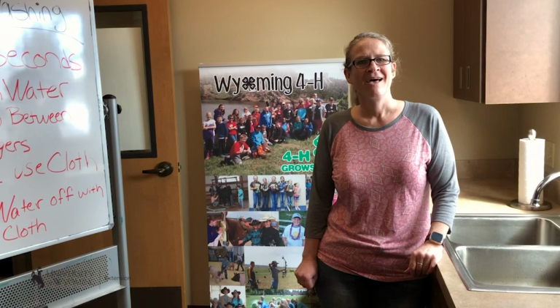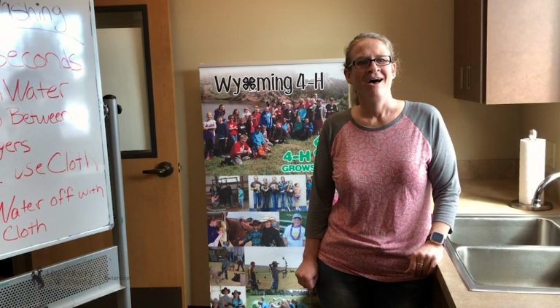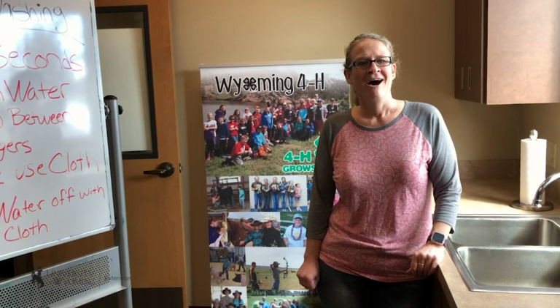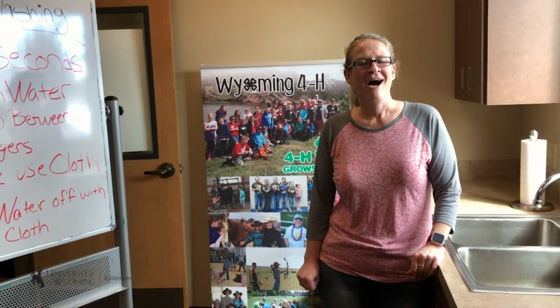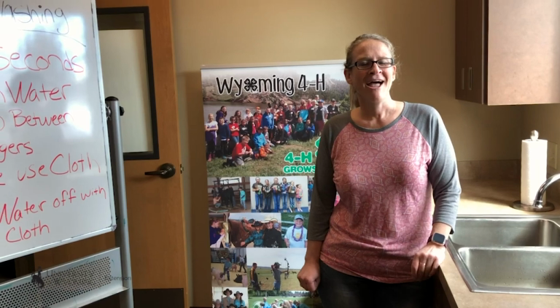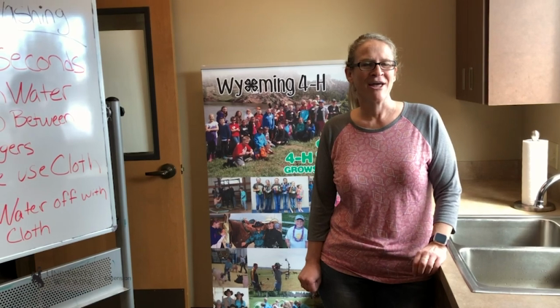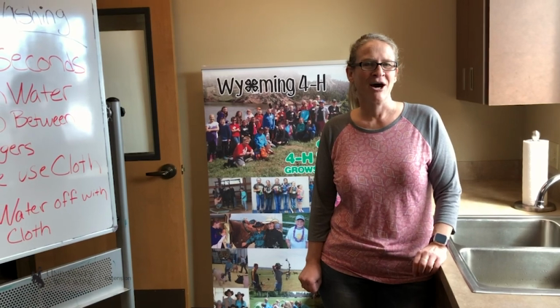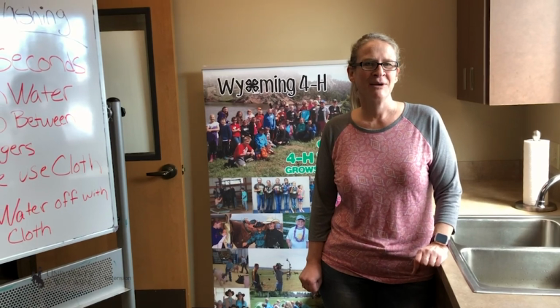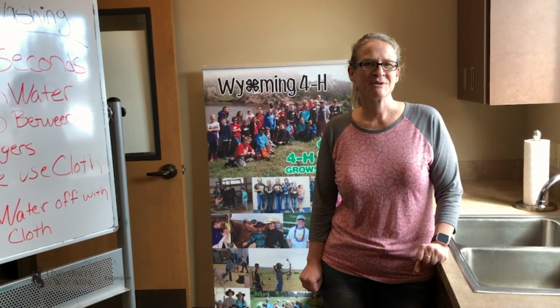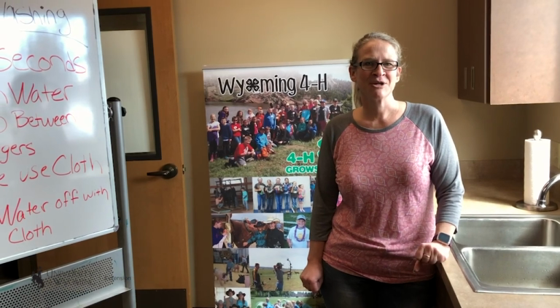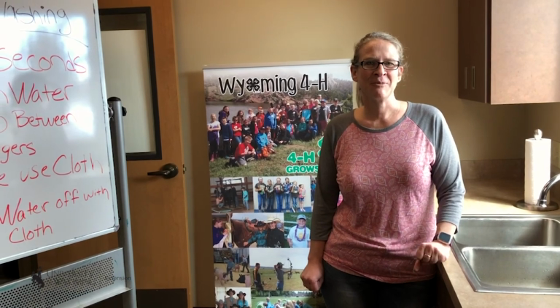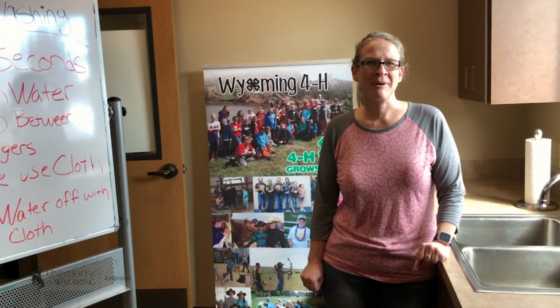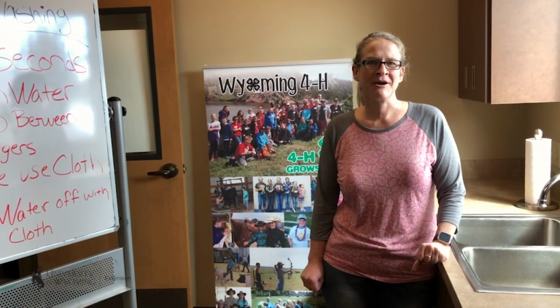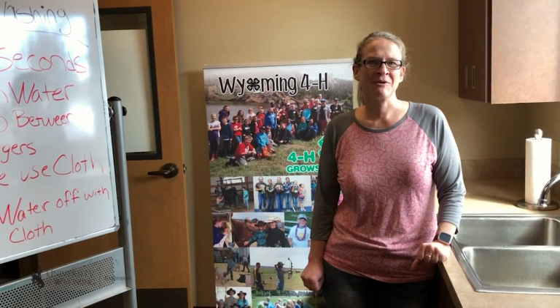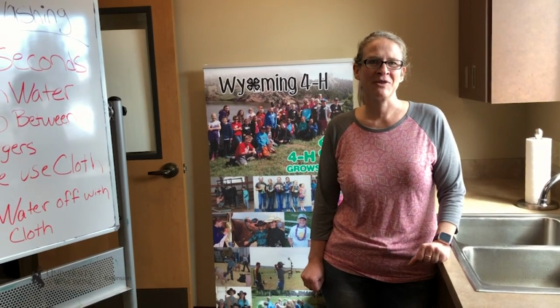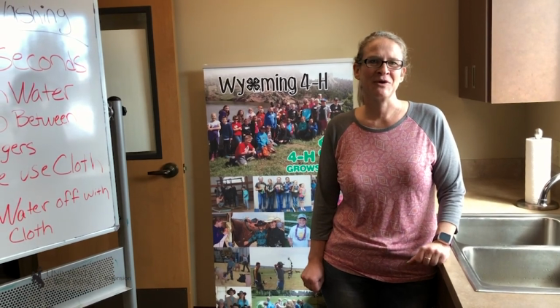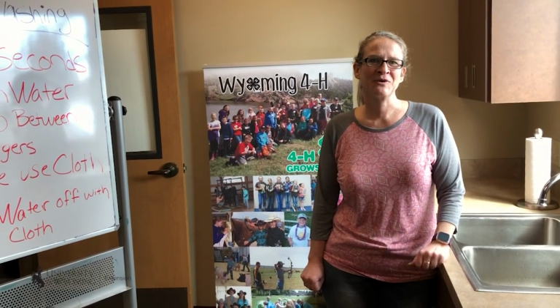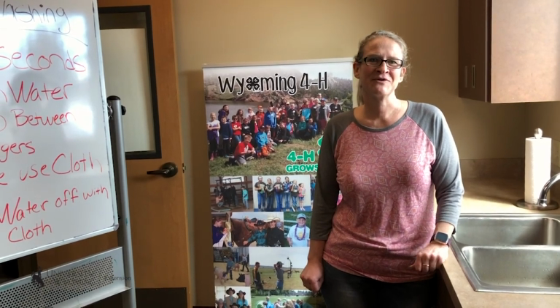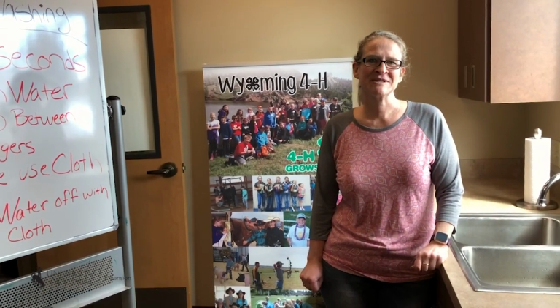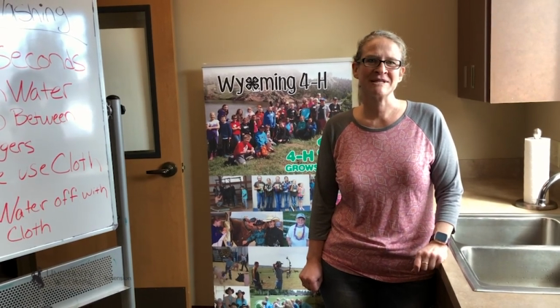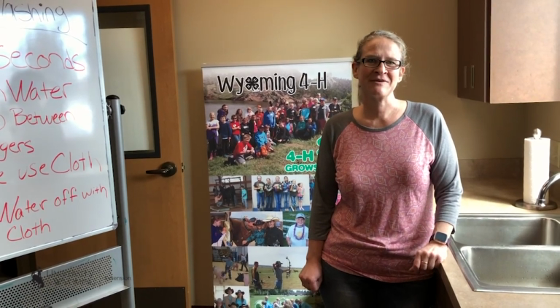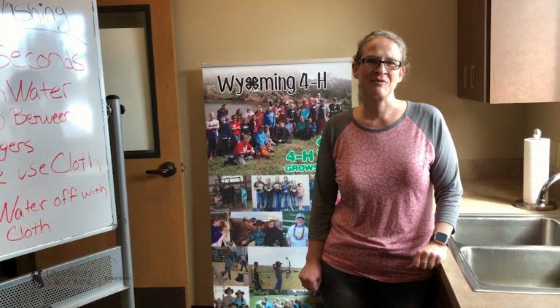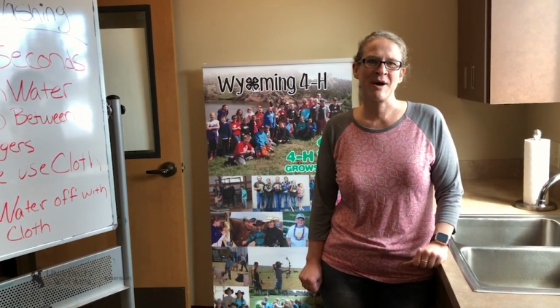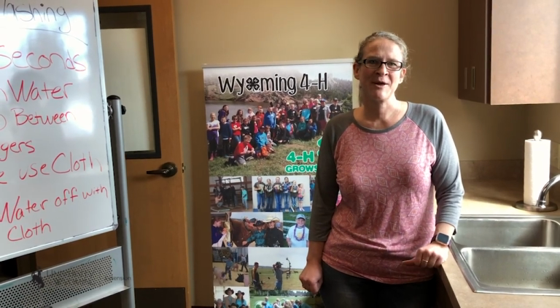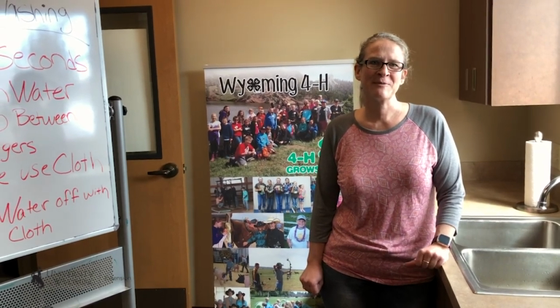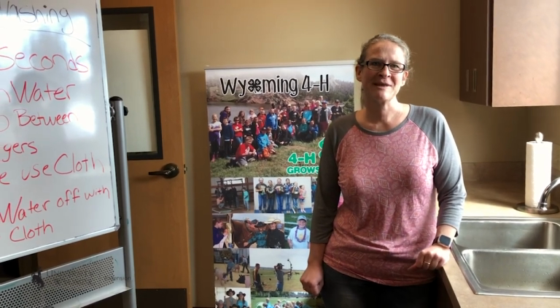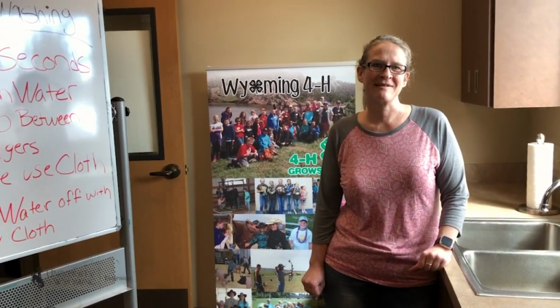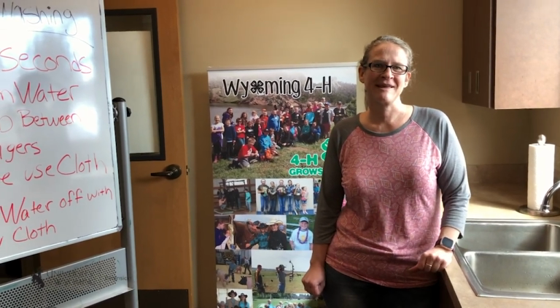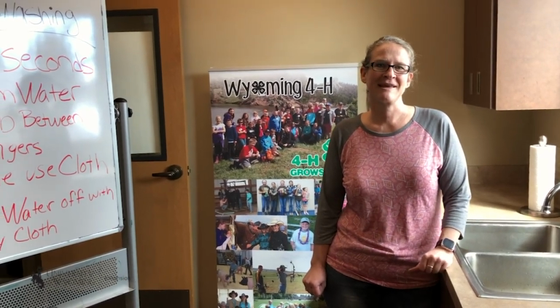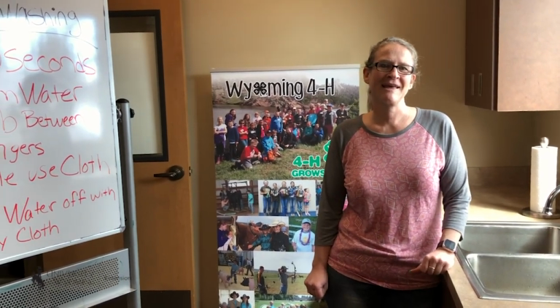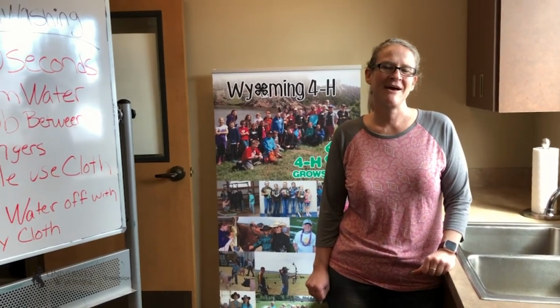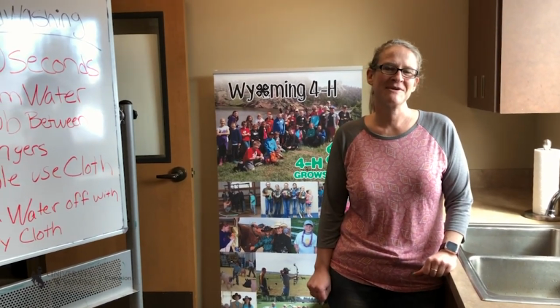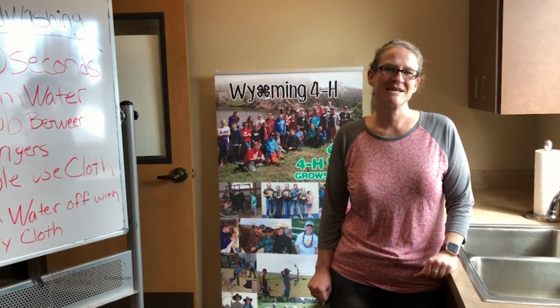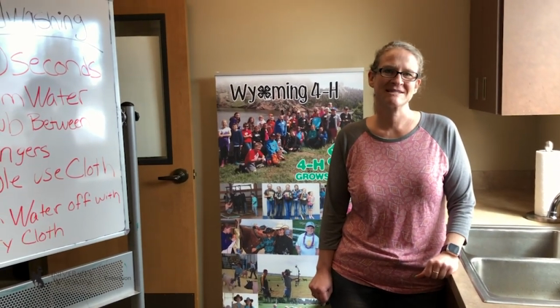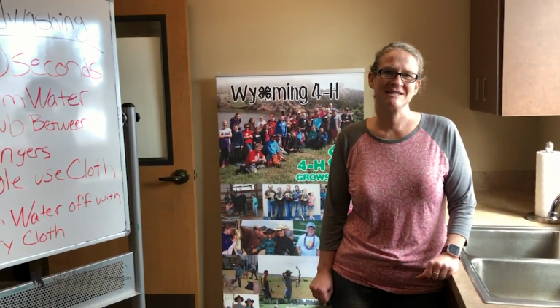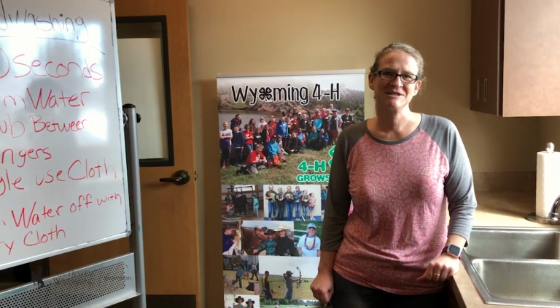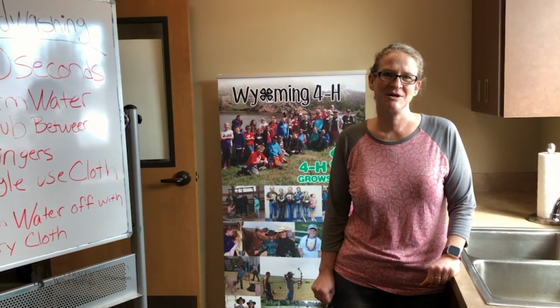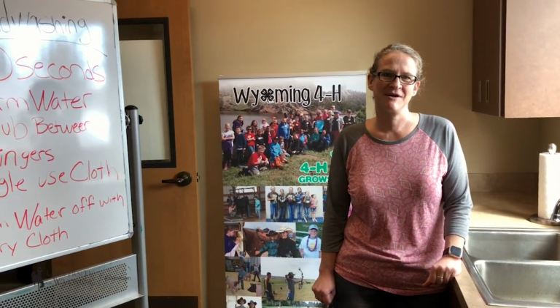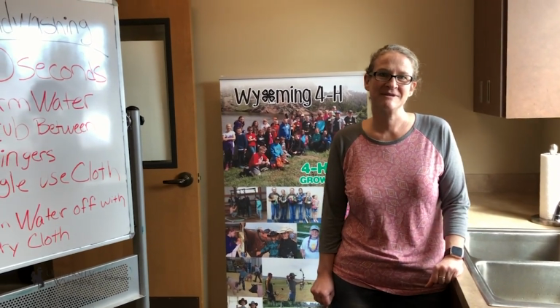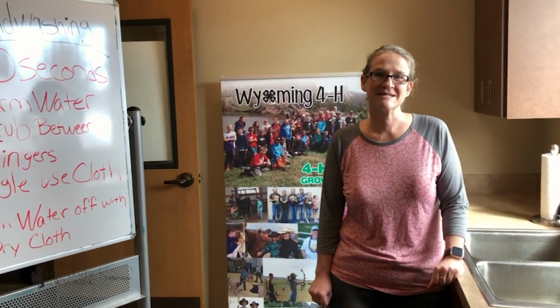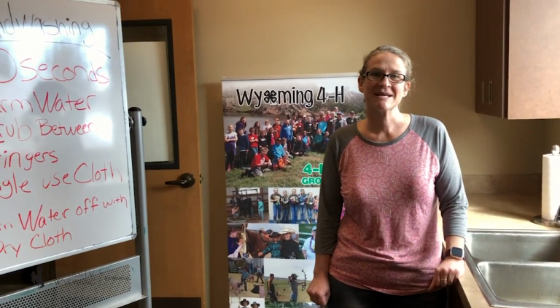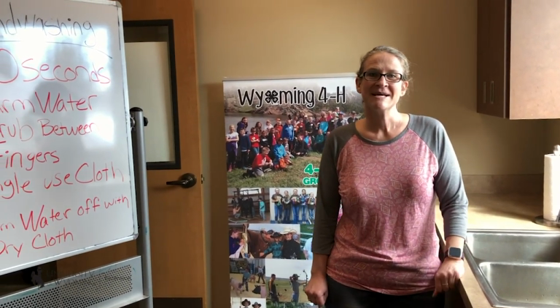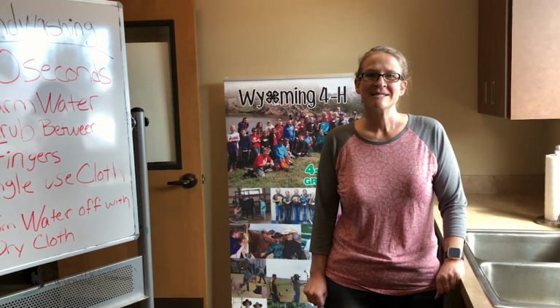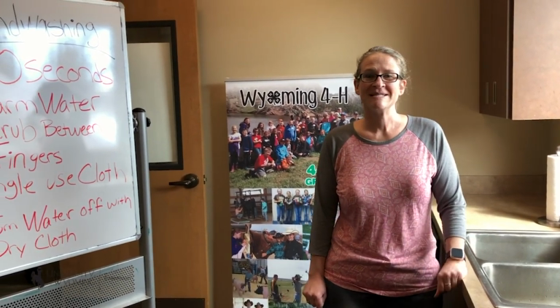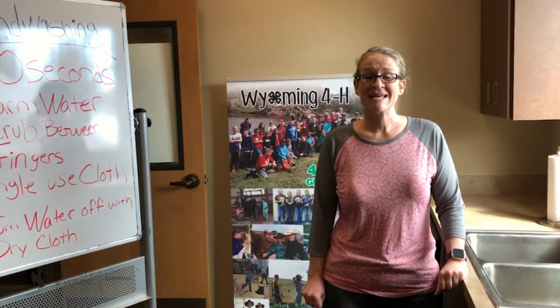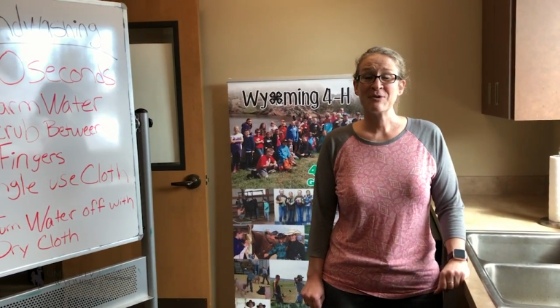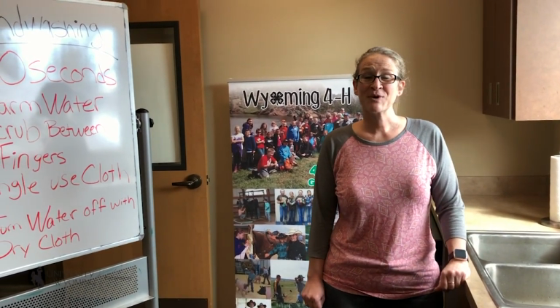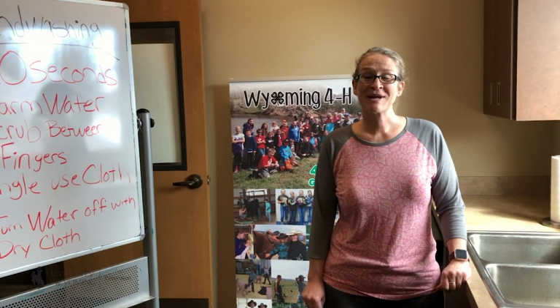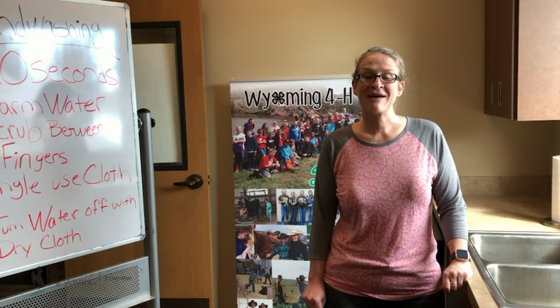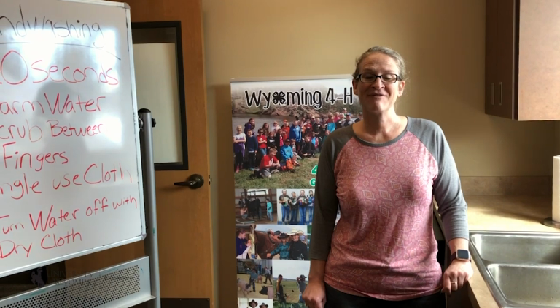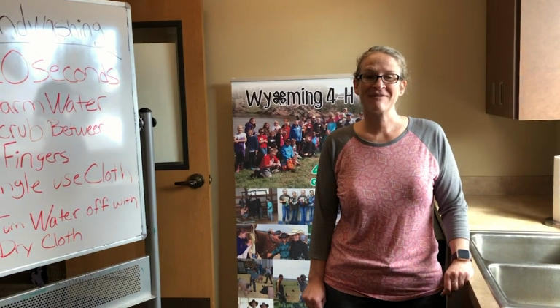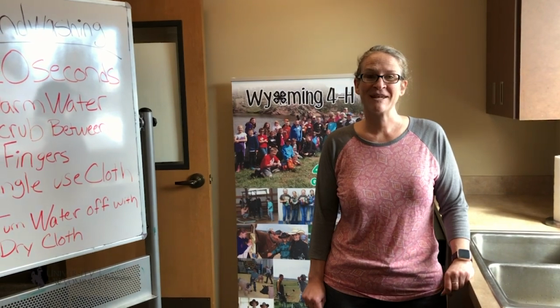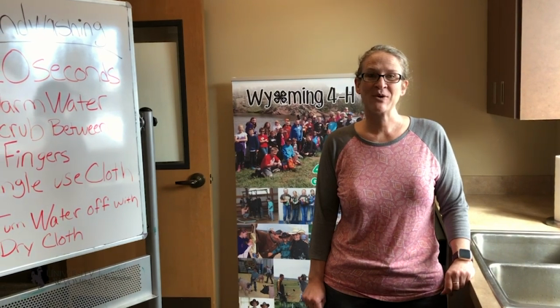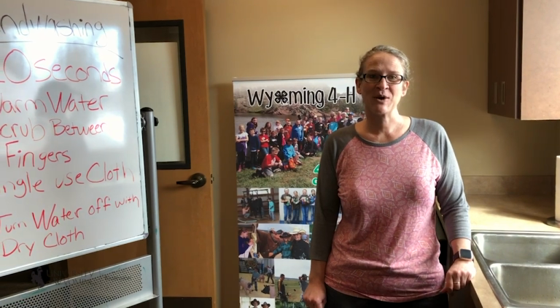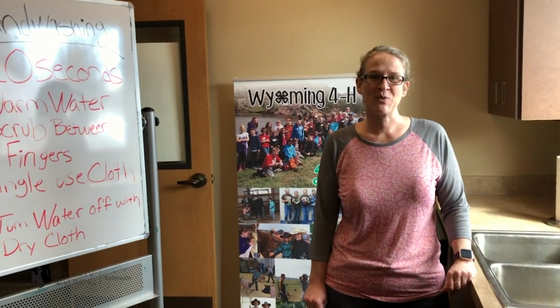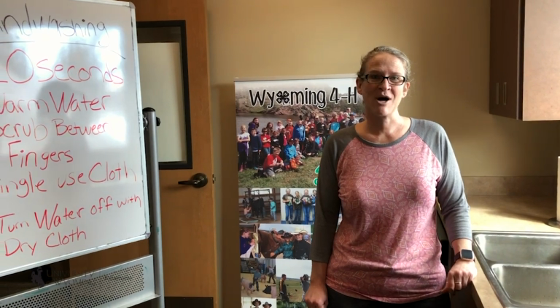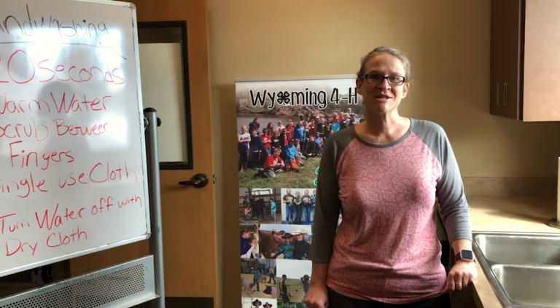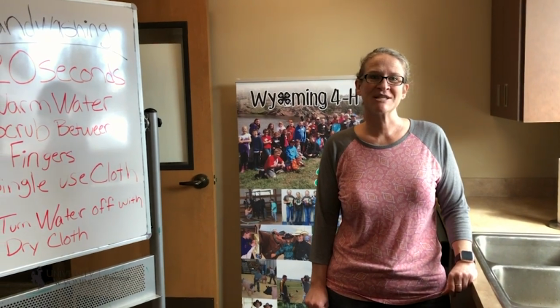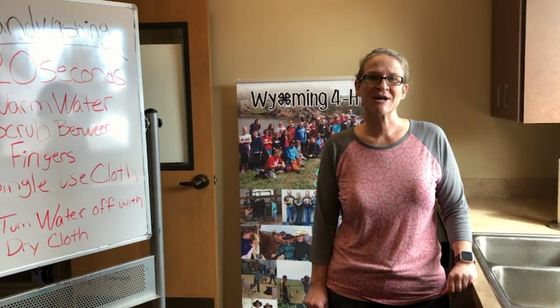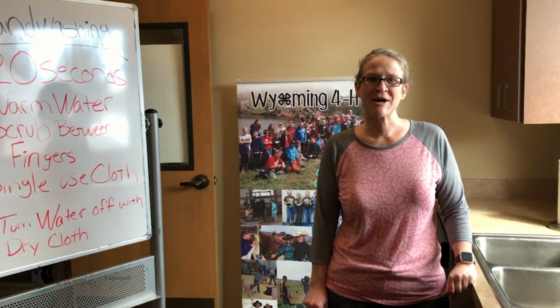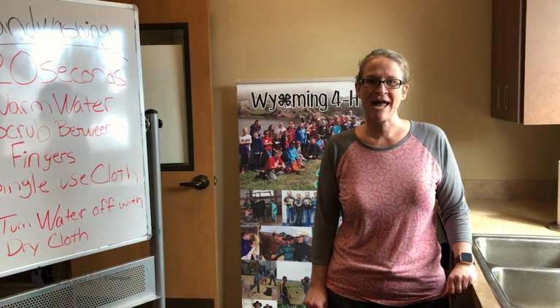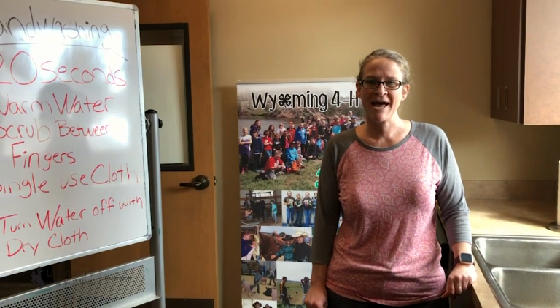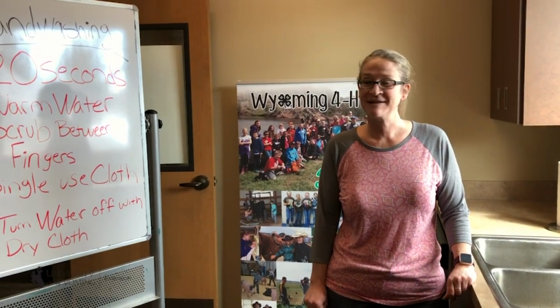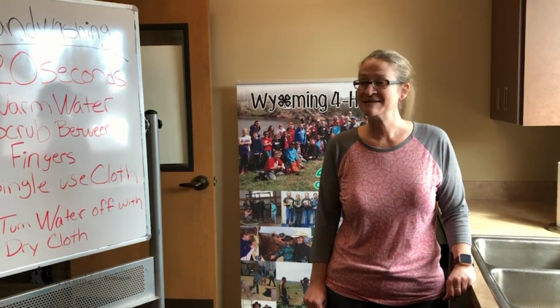Hi, I'm Shara Perry with the University of Wyoming Lincoln County Extension Office. Today we're going to have a video on washing our hands.